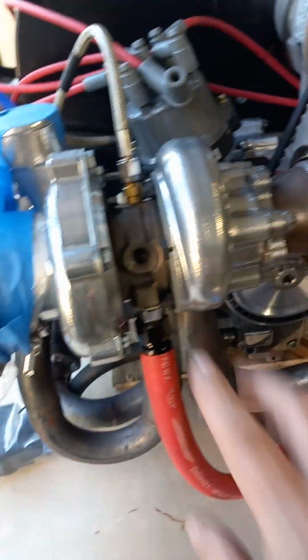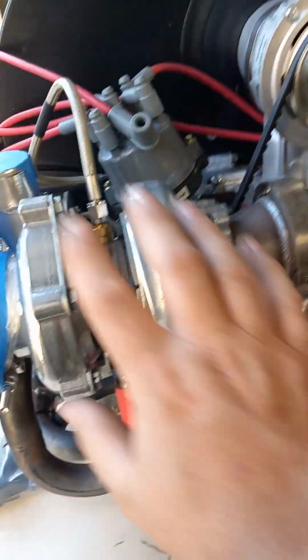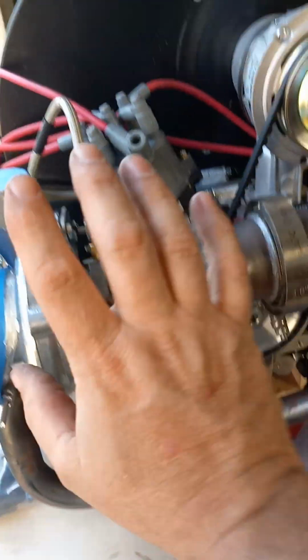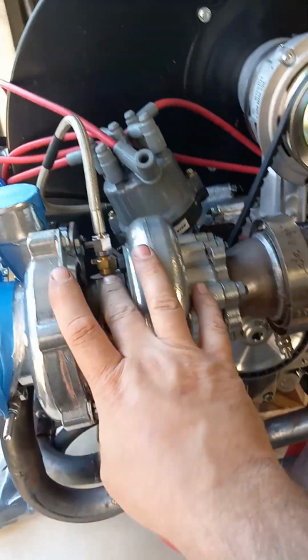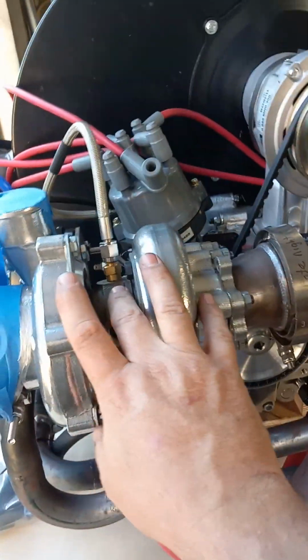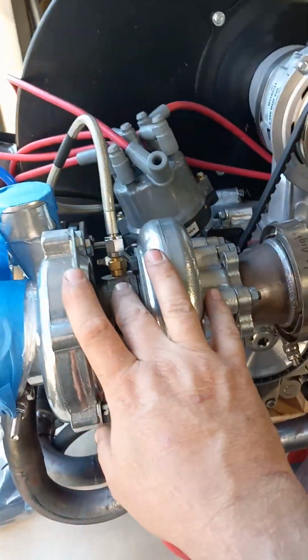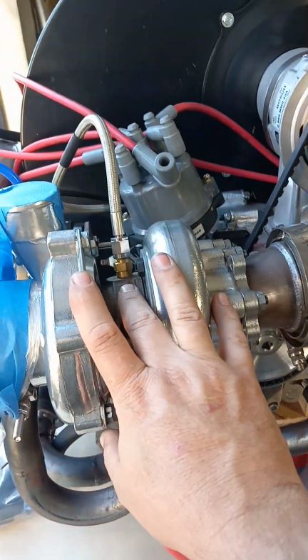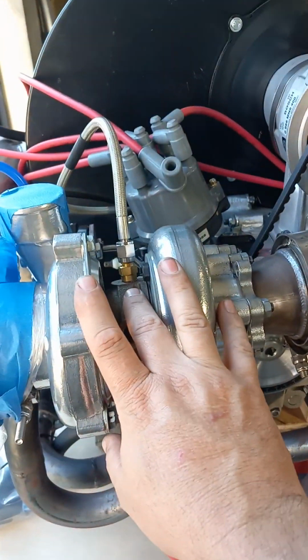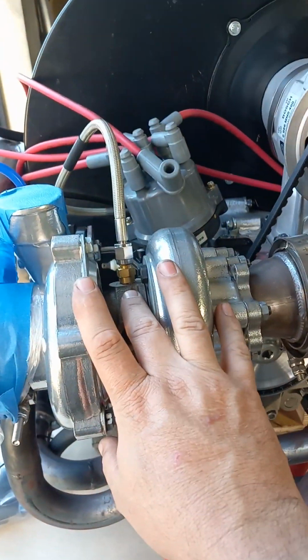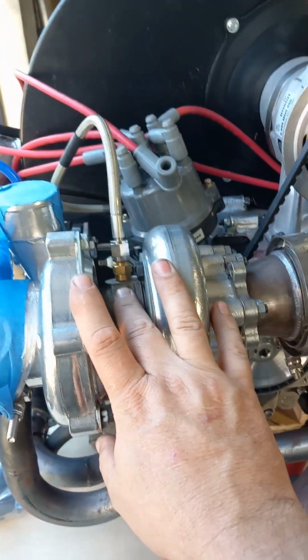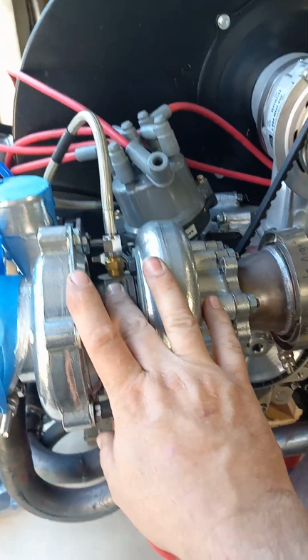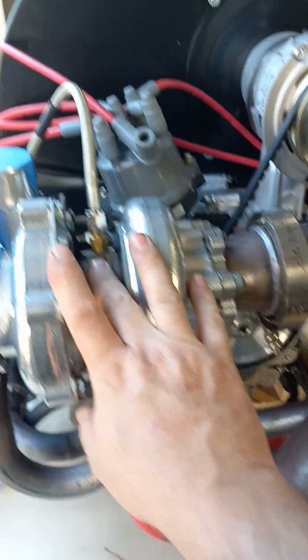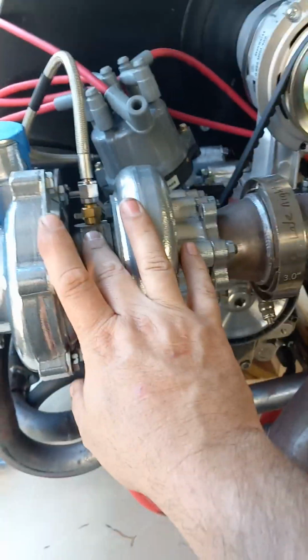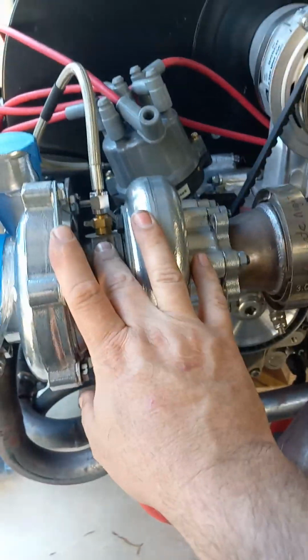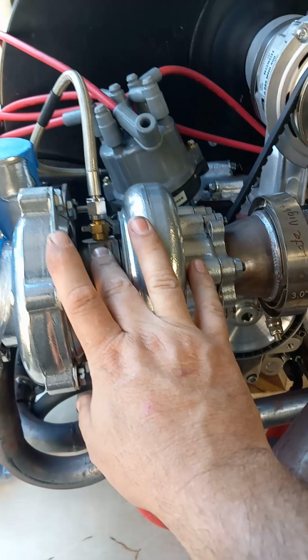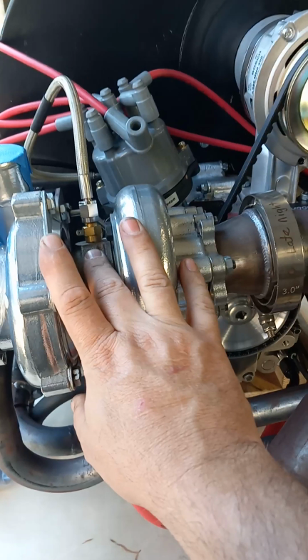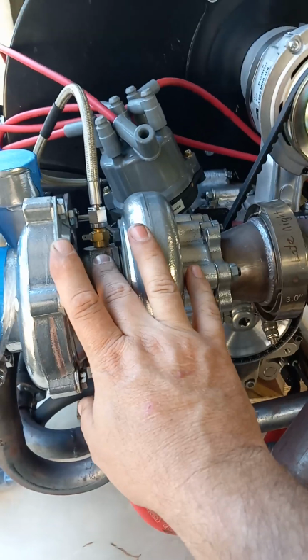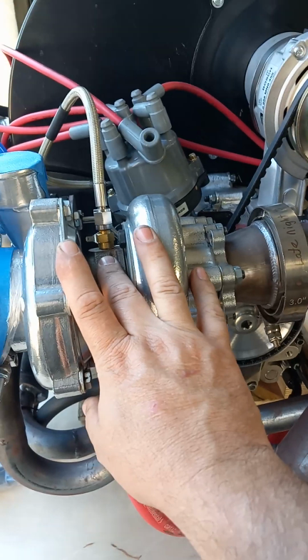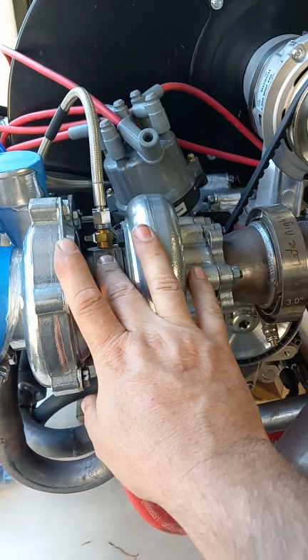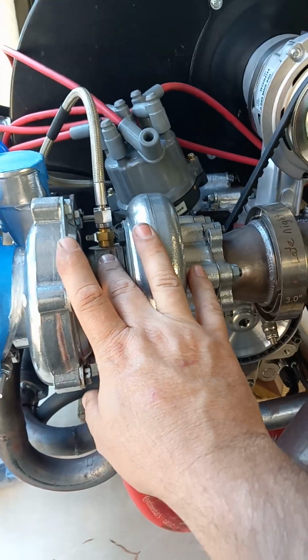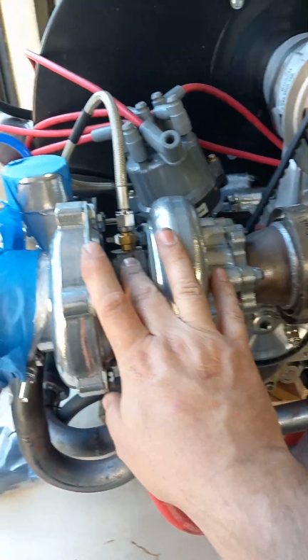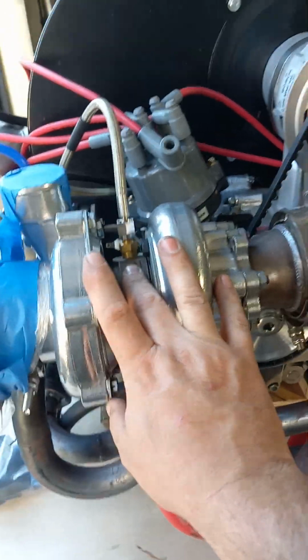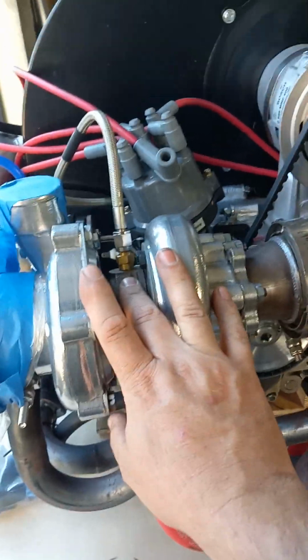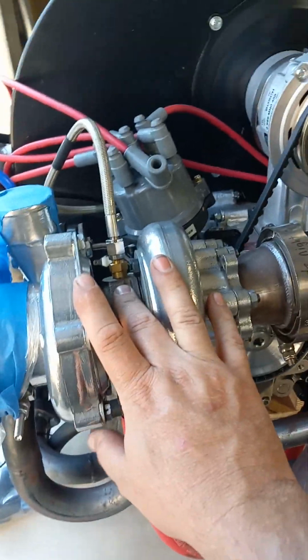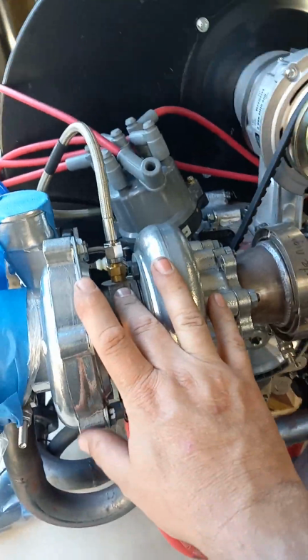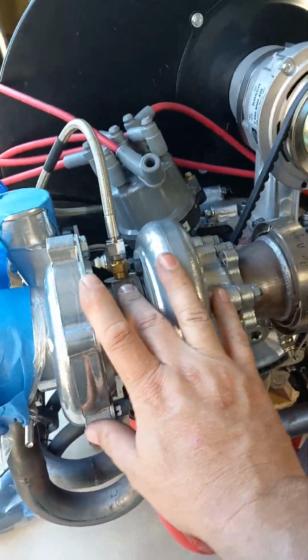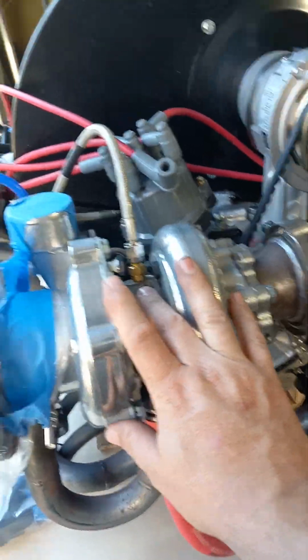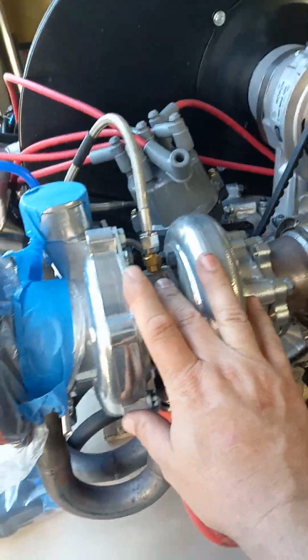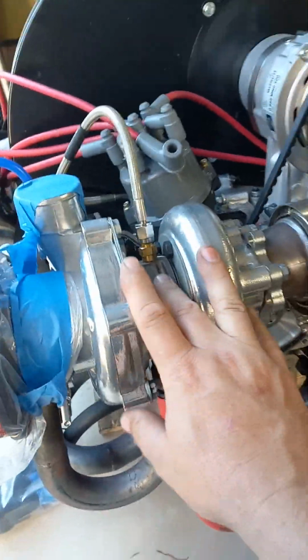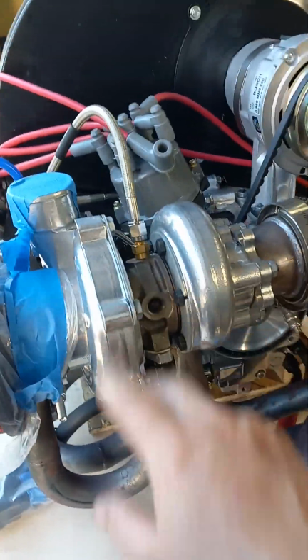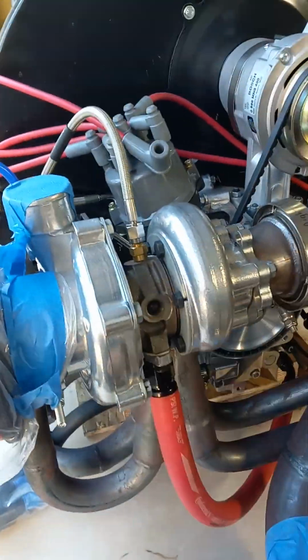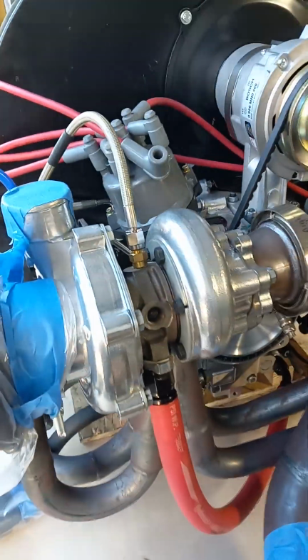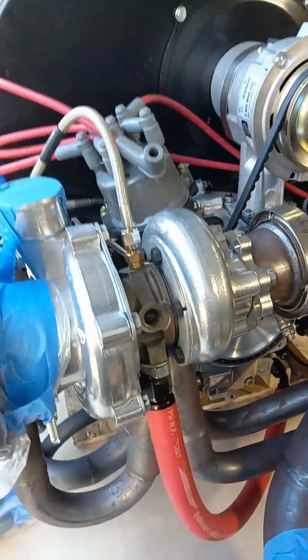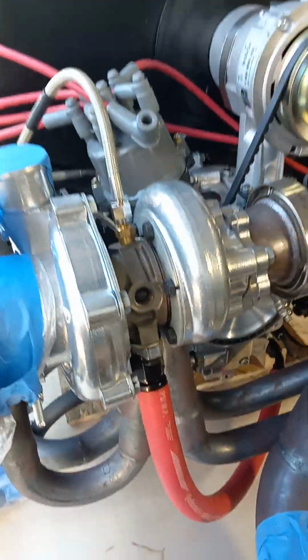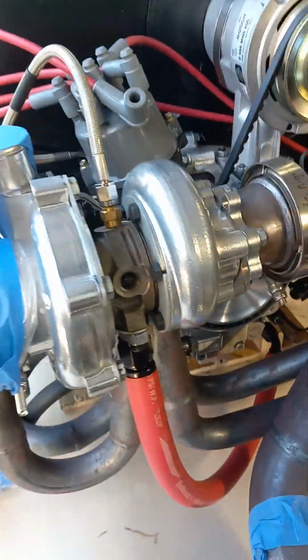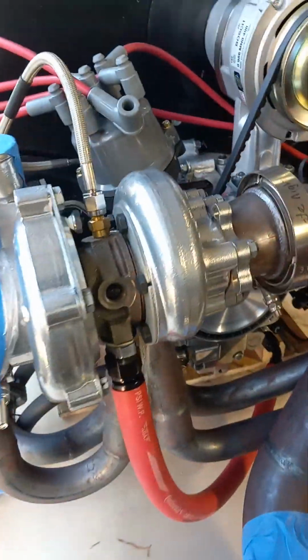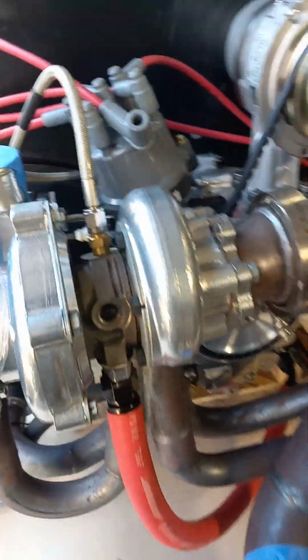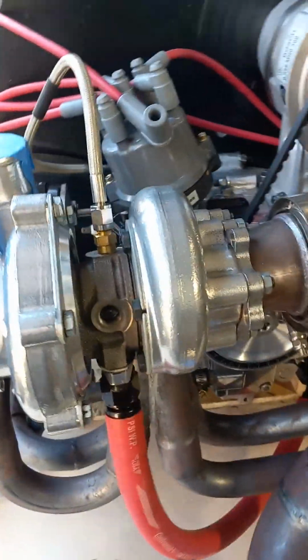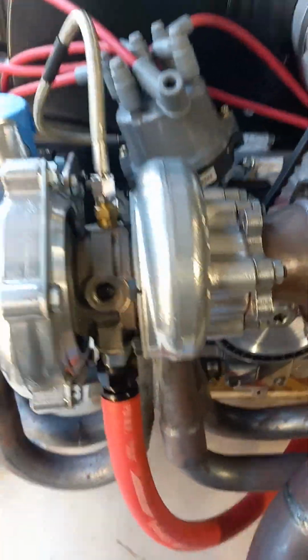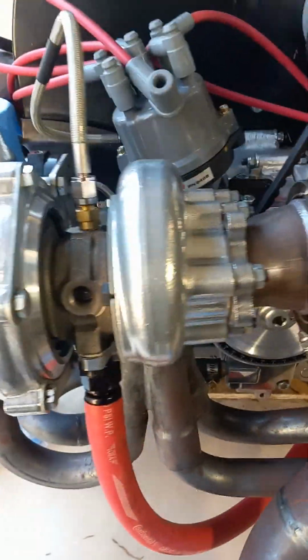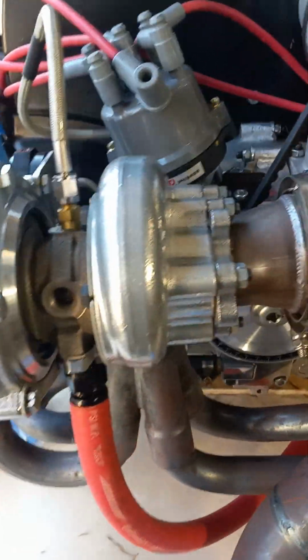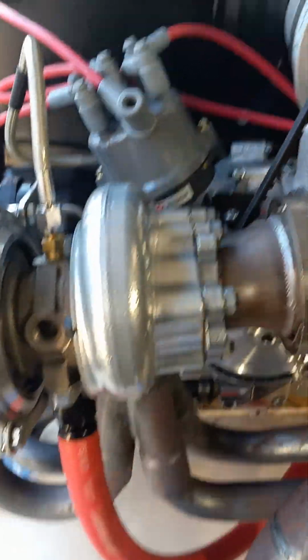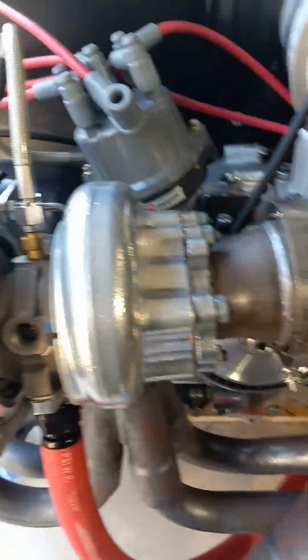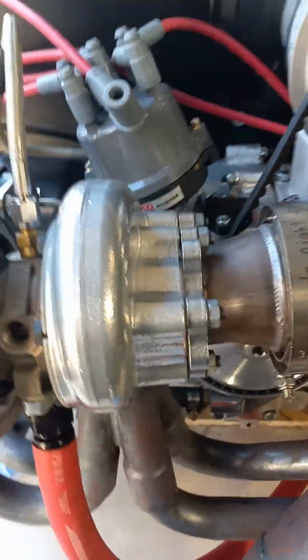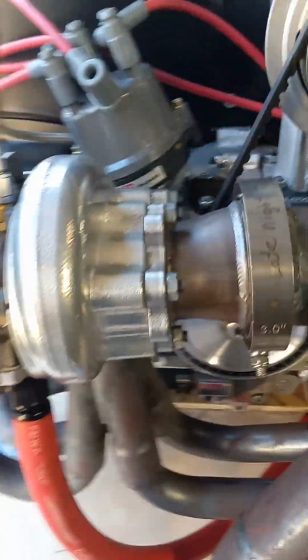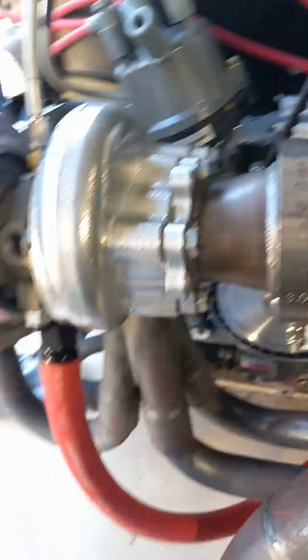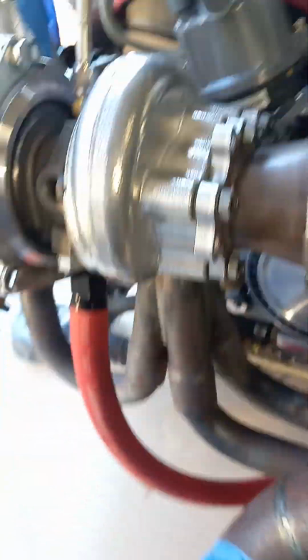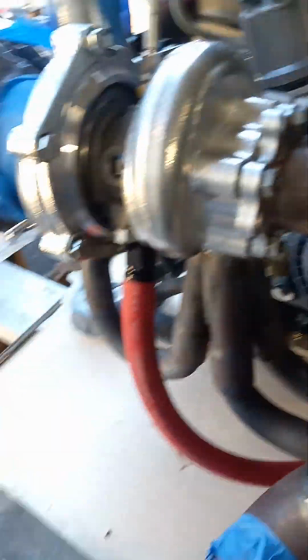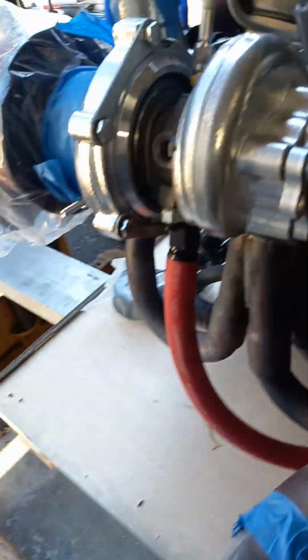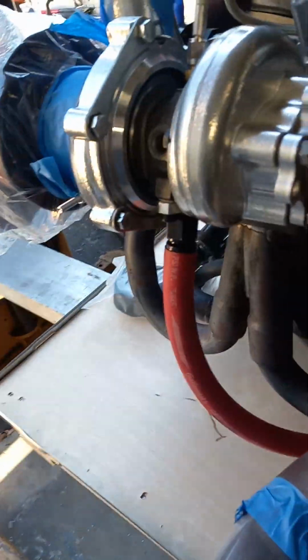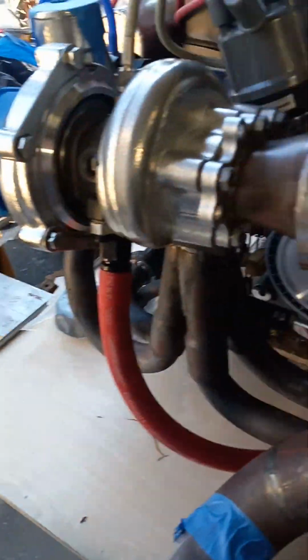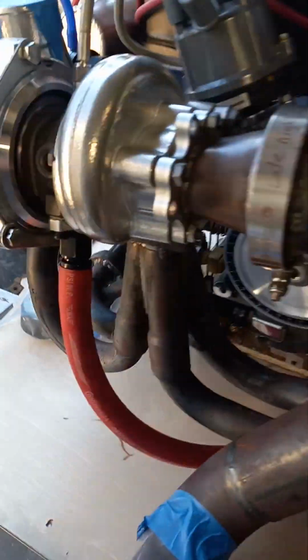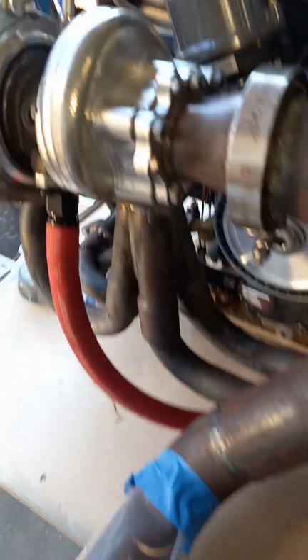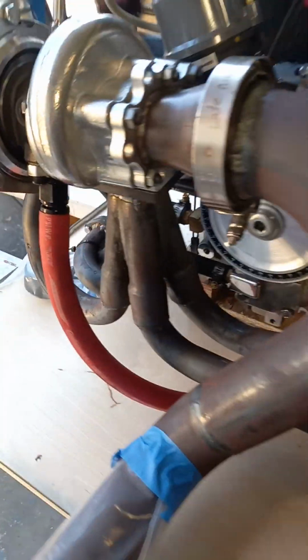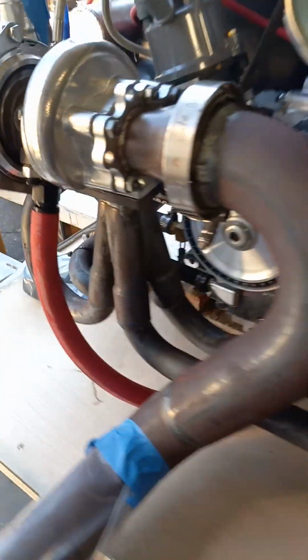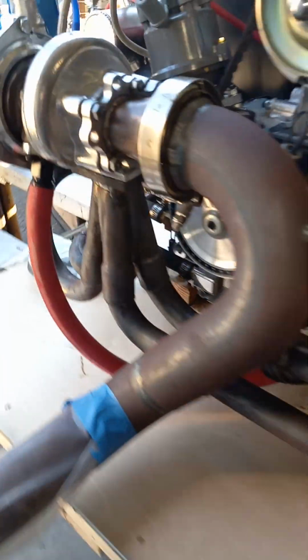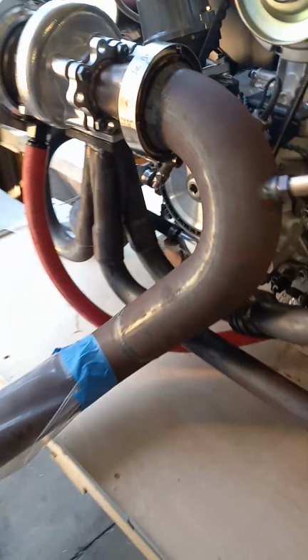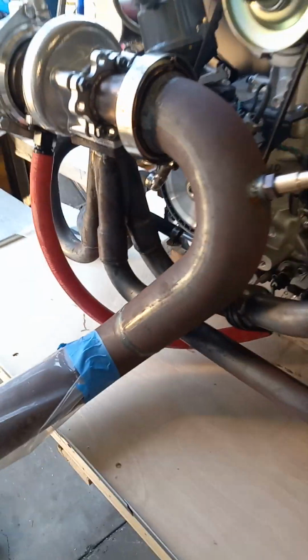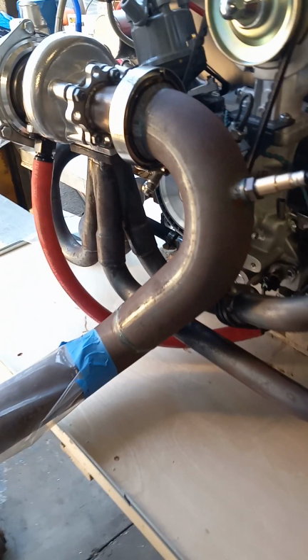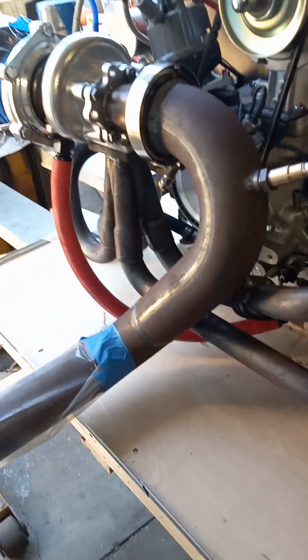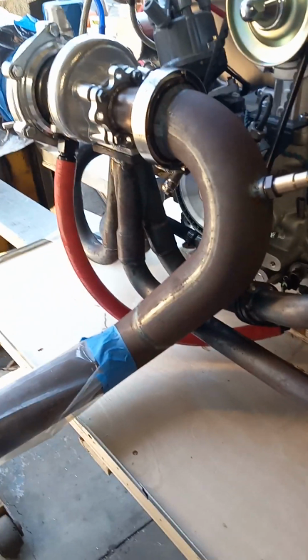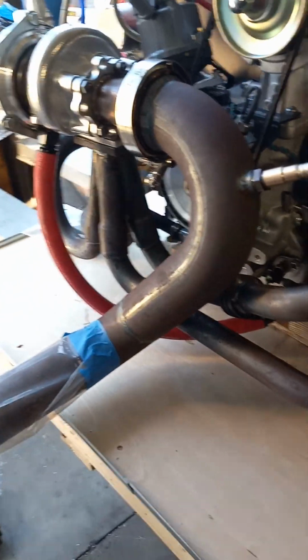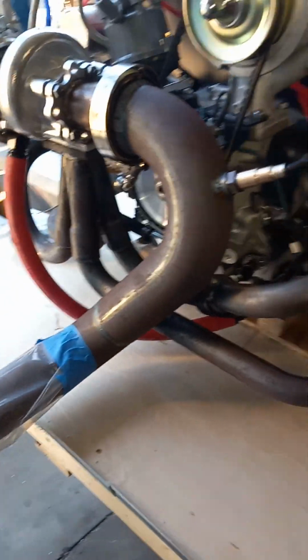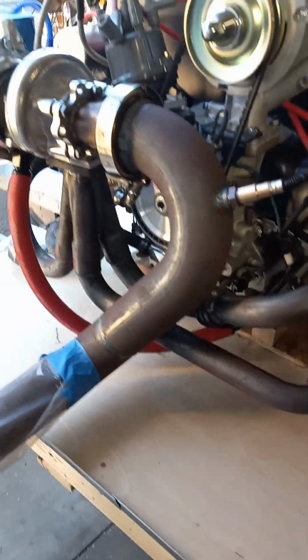This little baby is going to be operating at roughly around 16 pounds boost constantly, so it's going to have everything it needs to constantly make power.